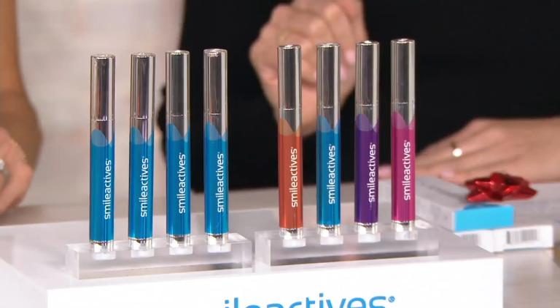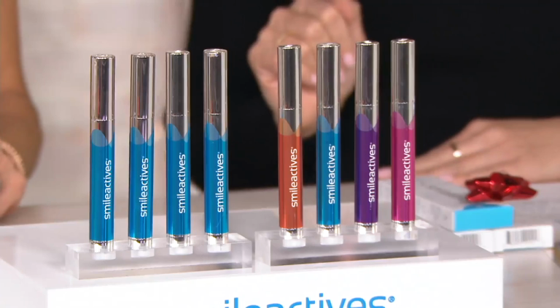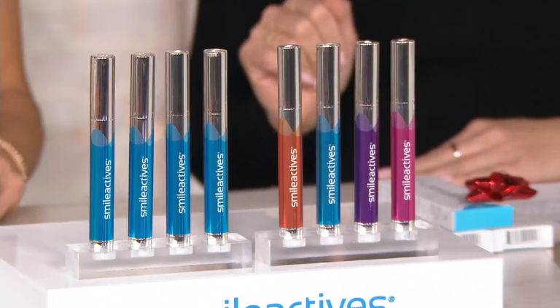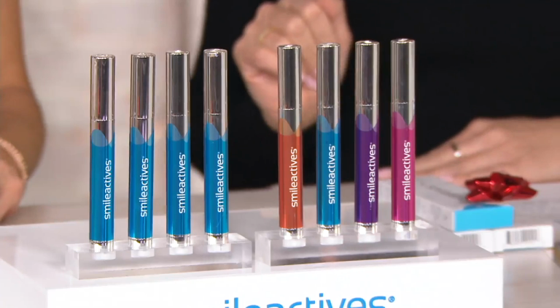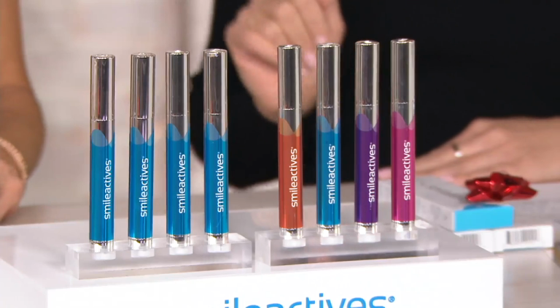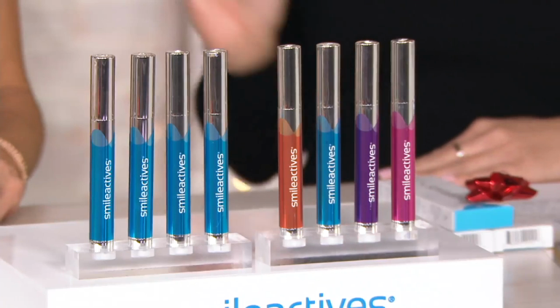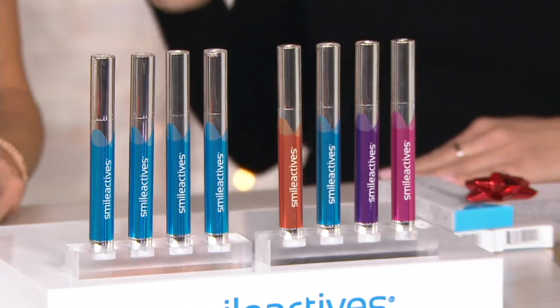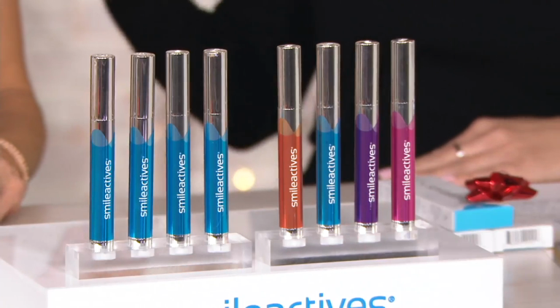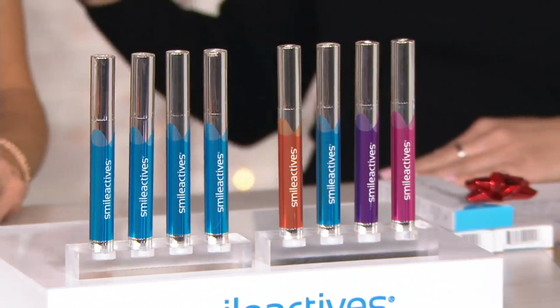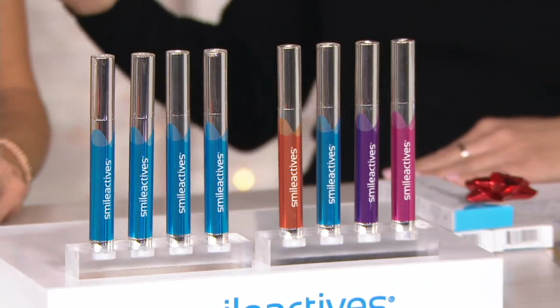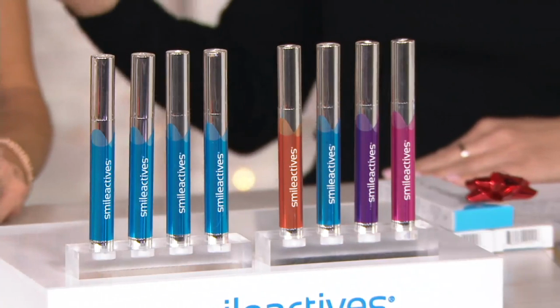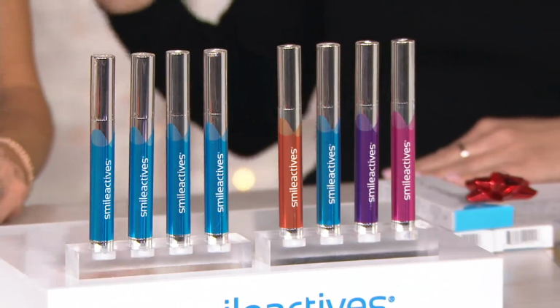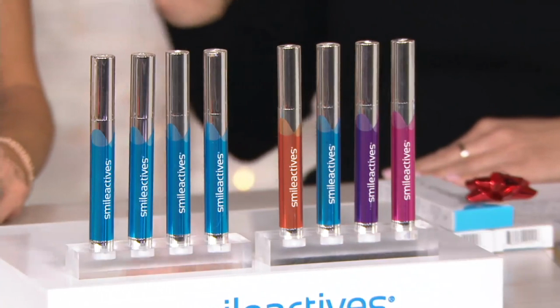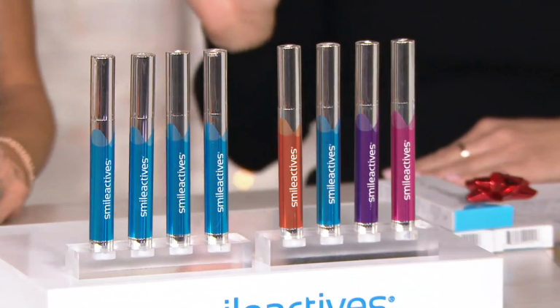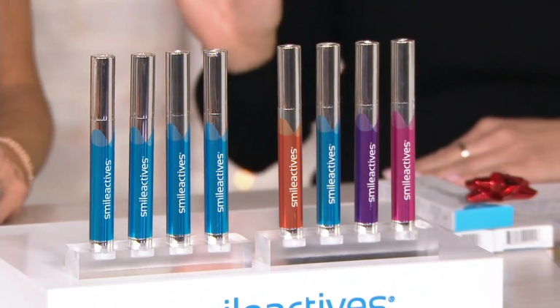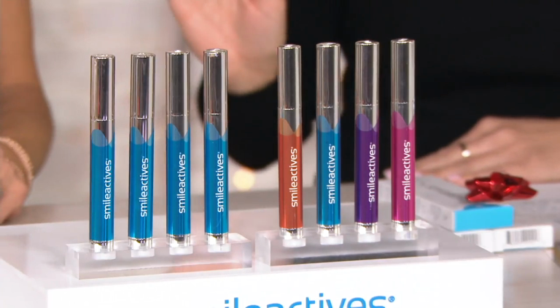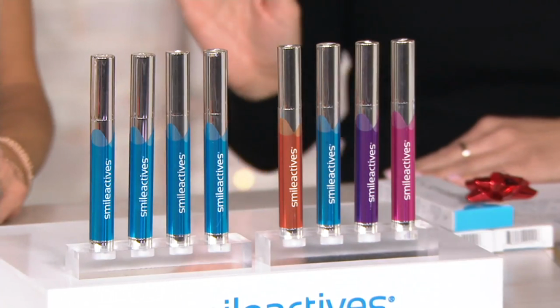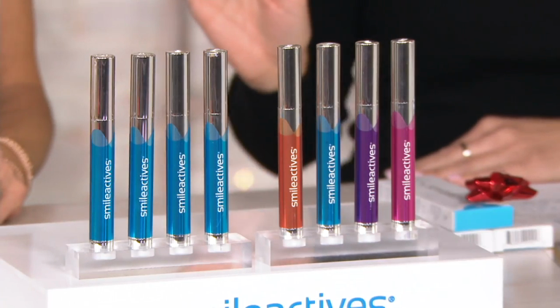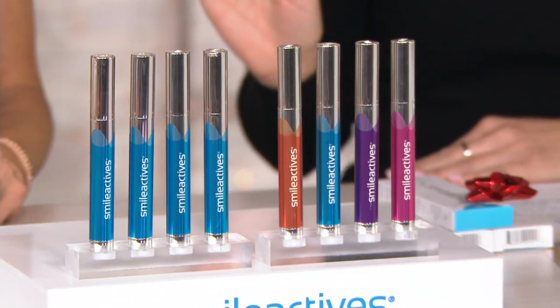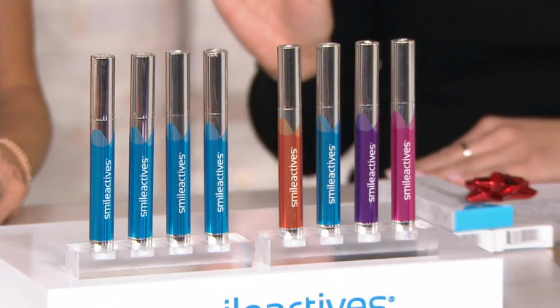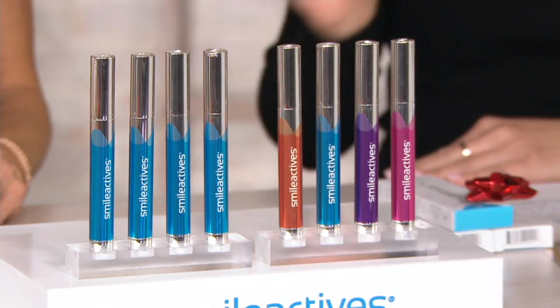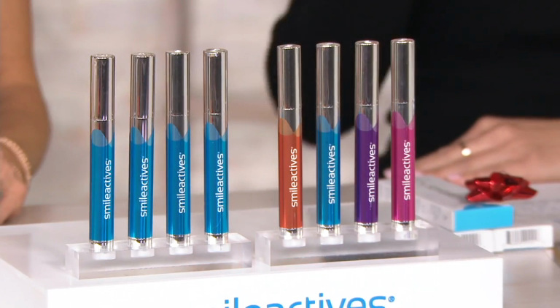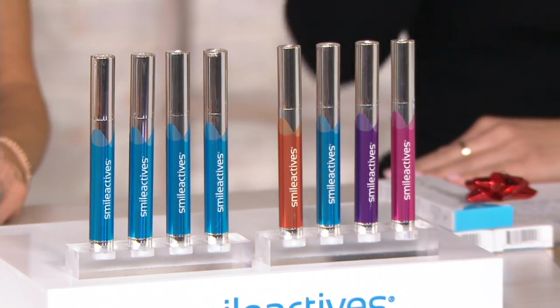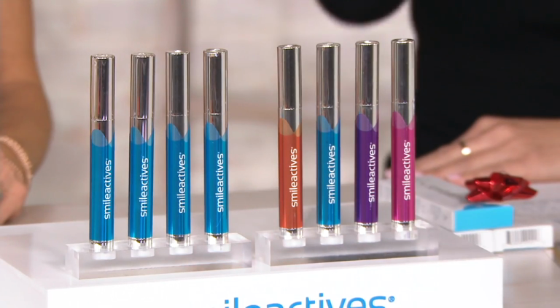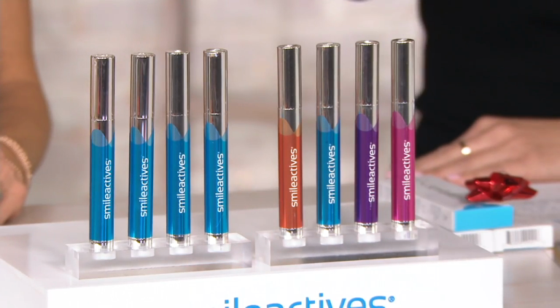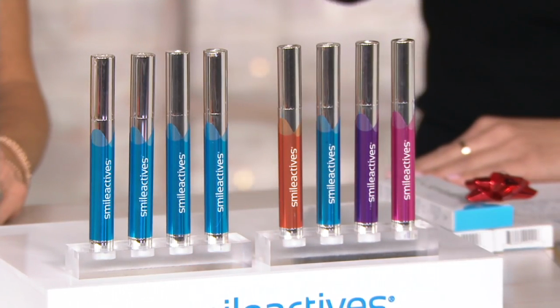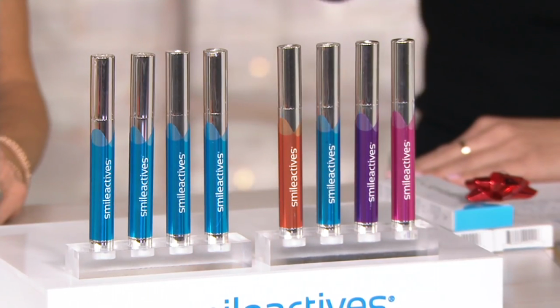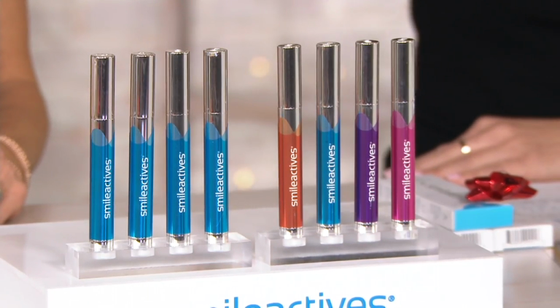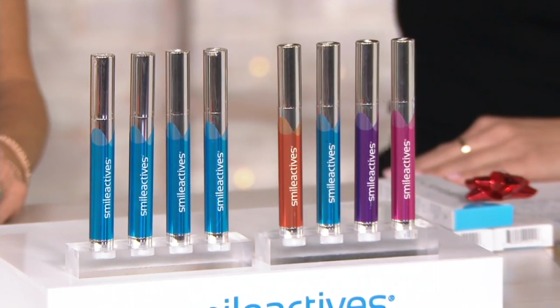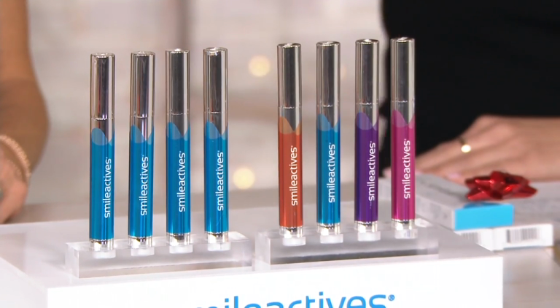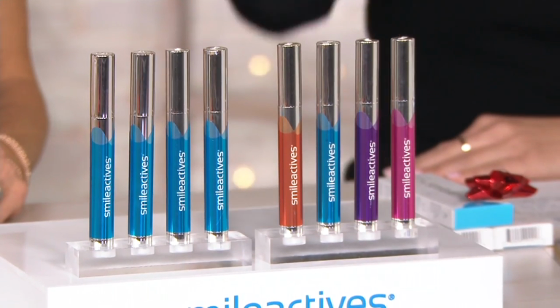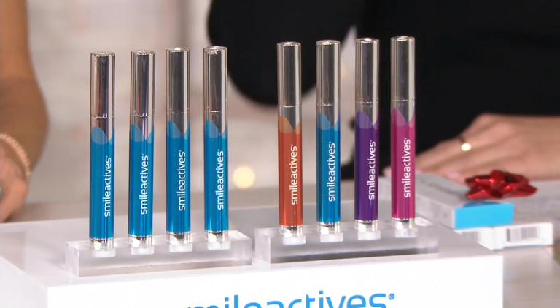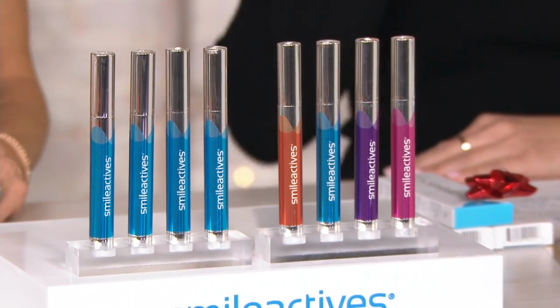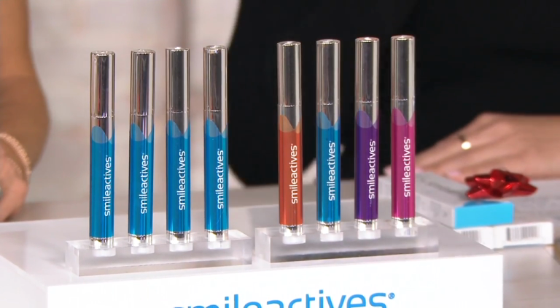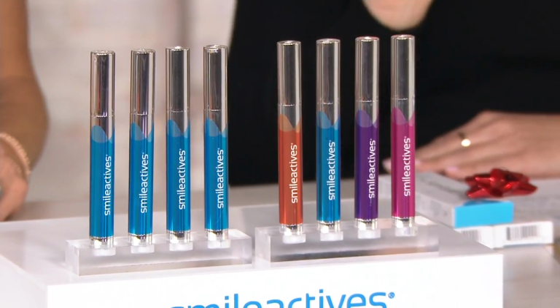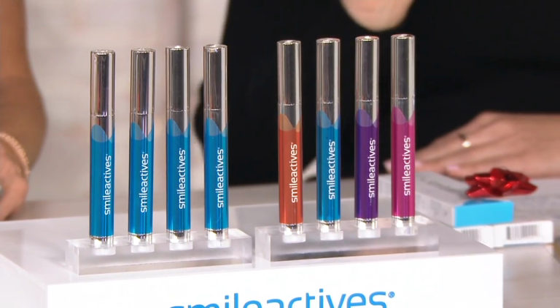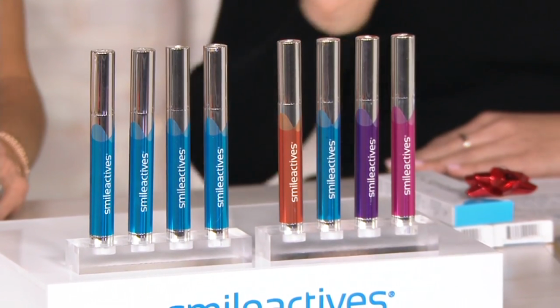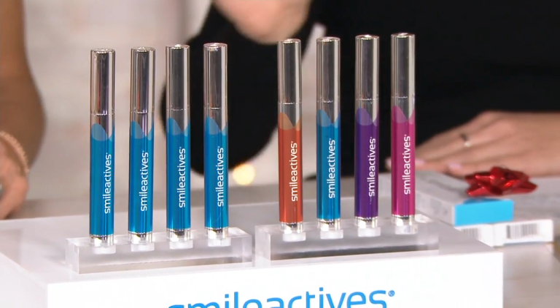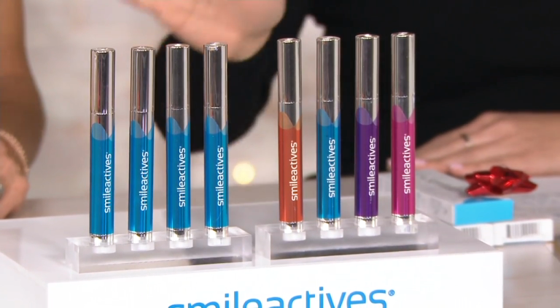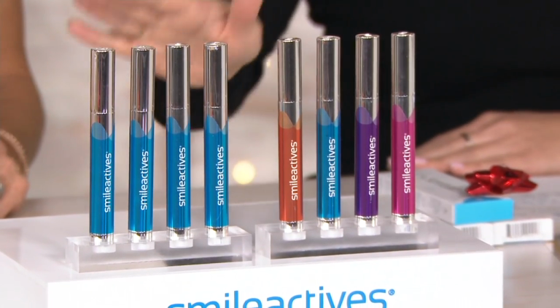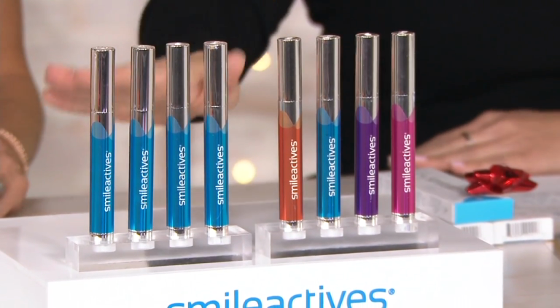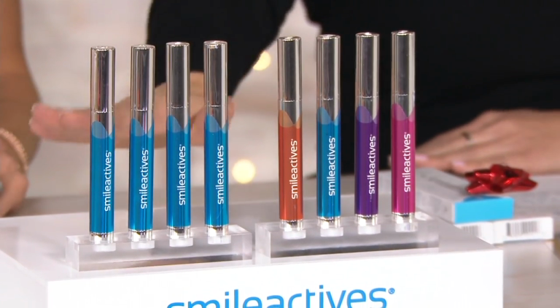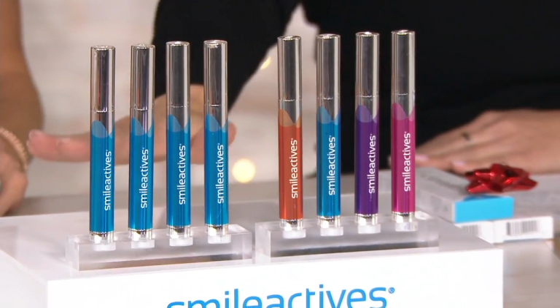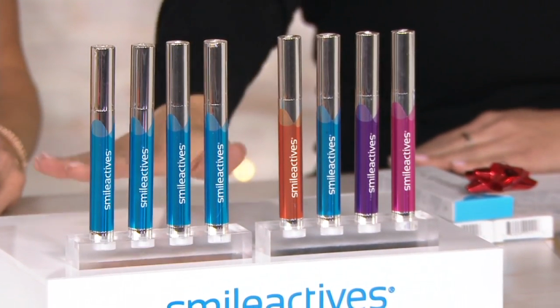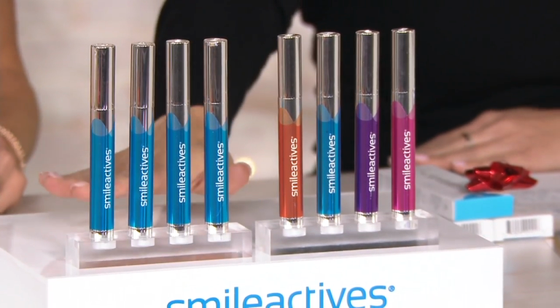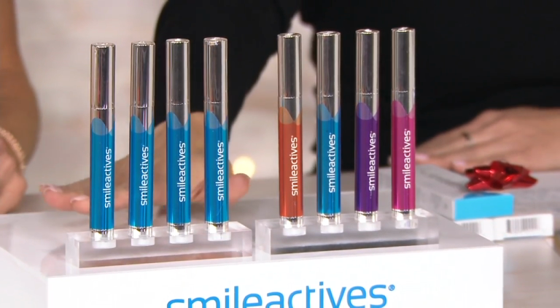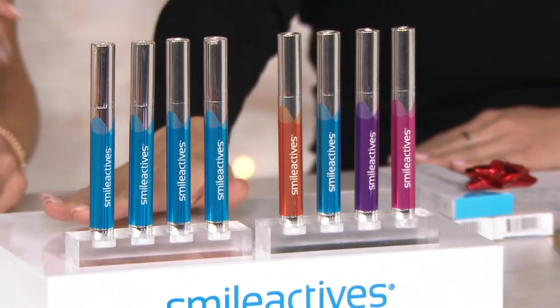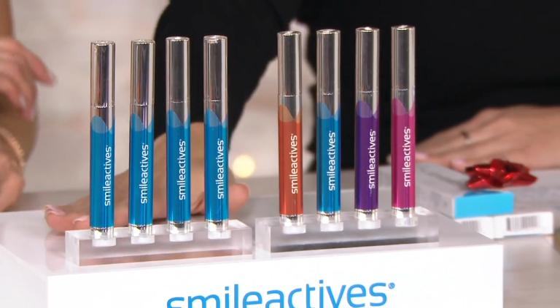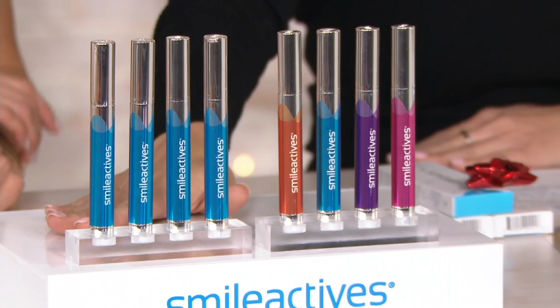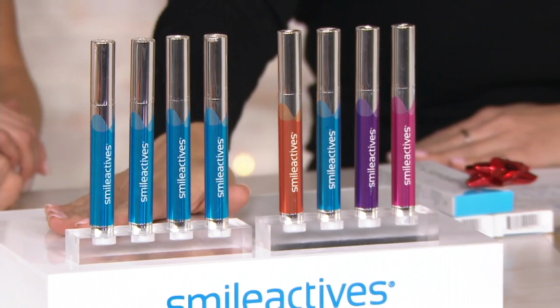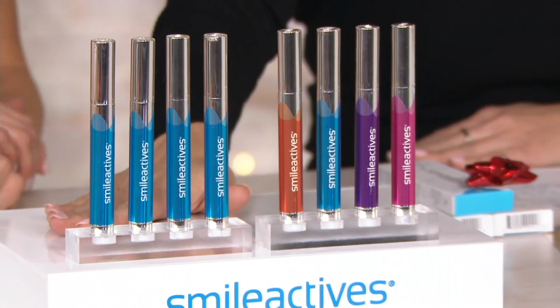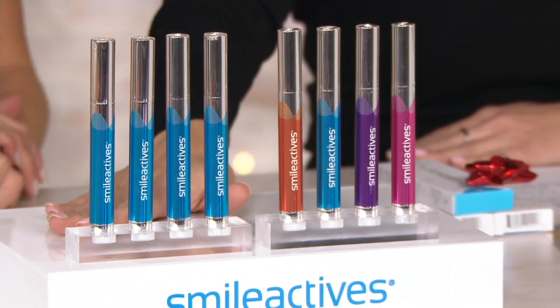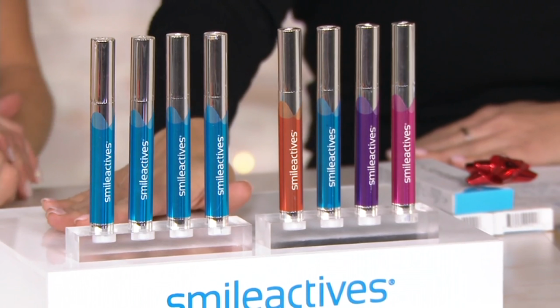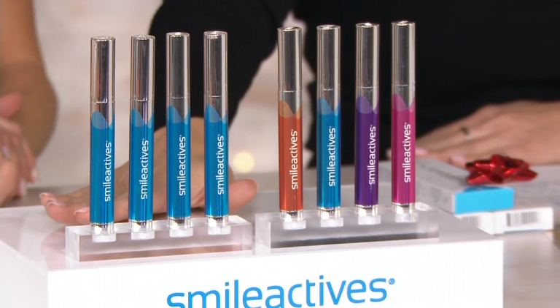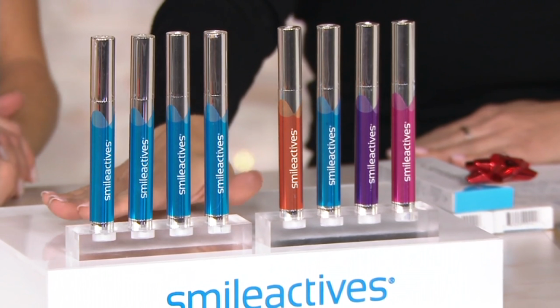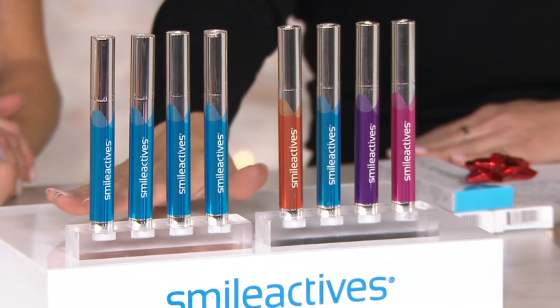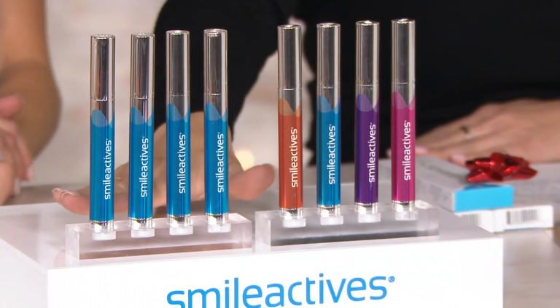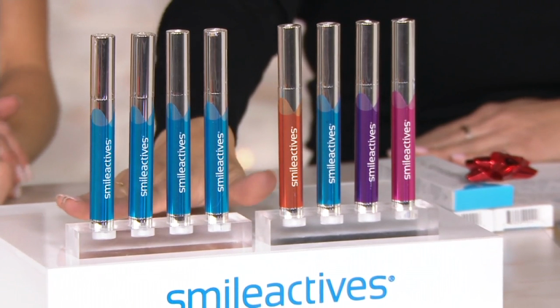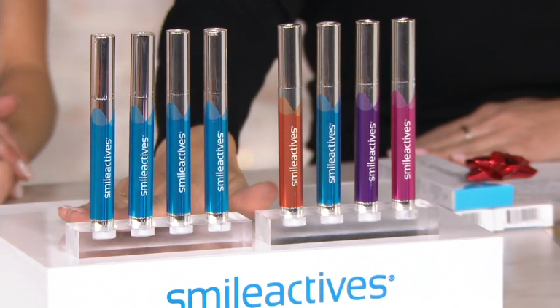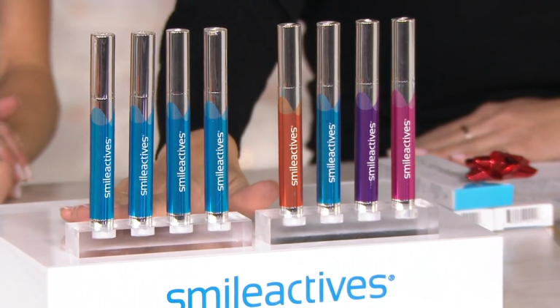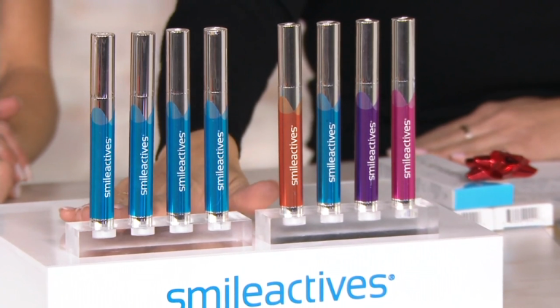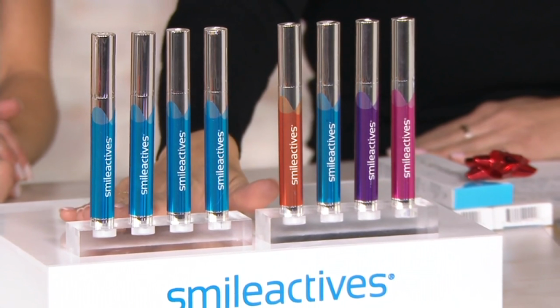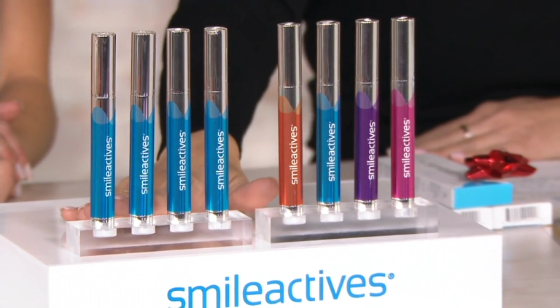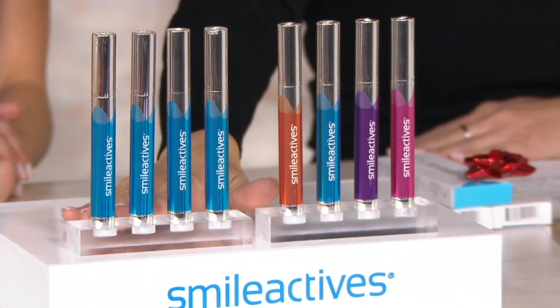And free shipping. You're right about that. And this is on auto delivery, so that means we run, don't walk.